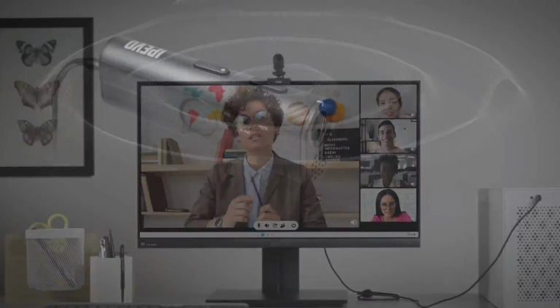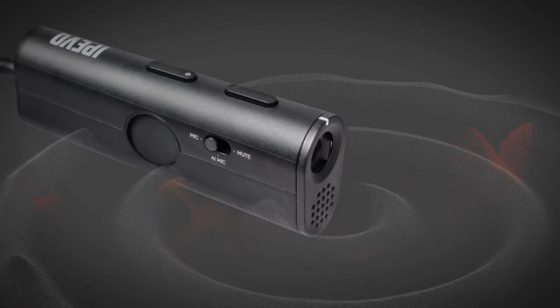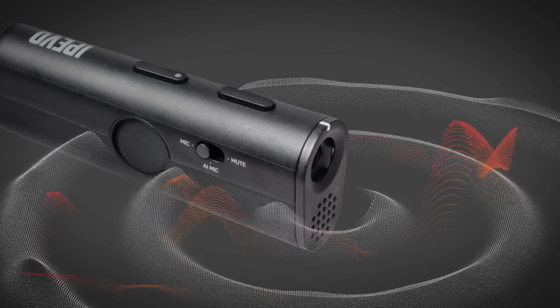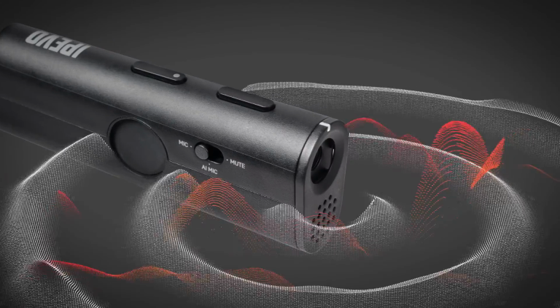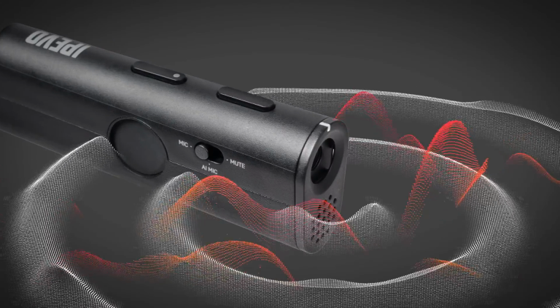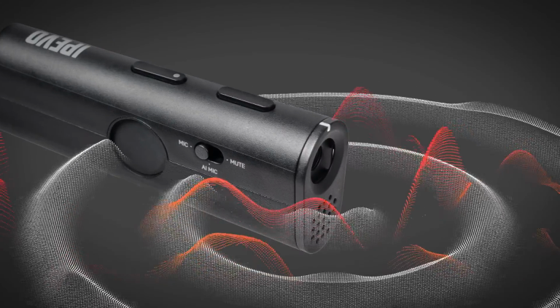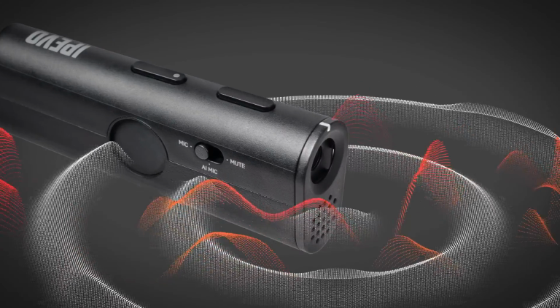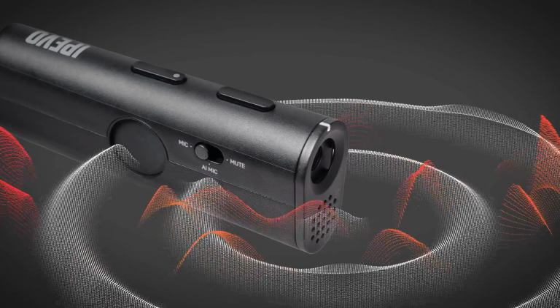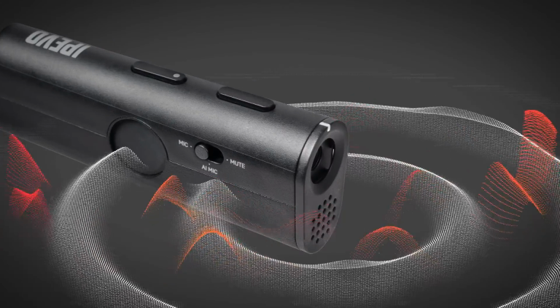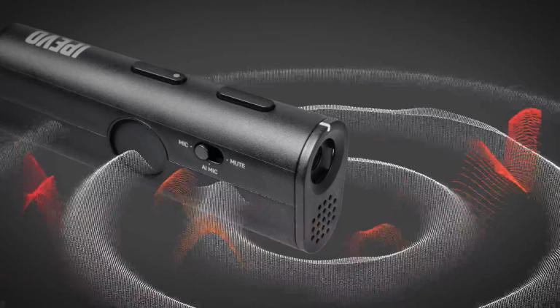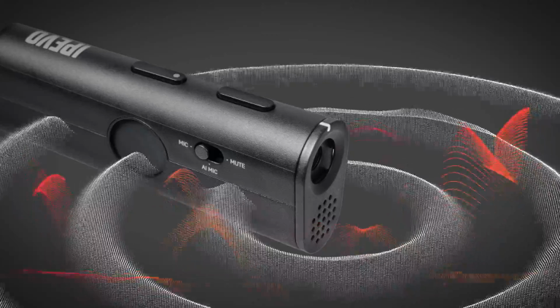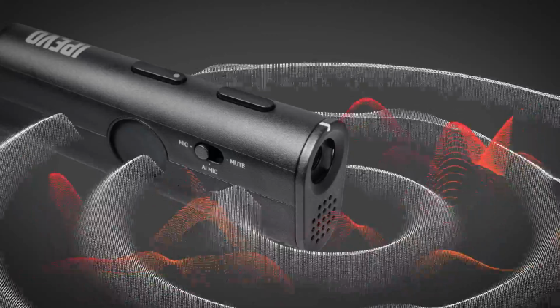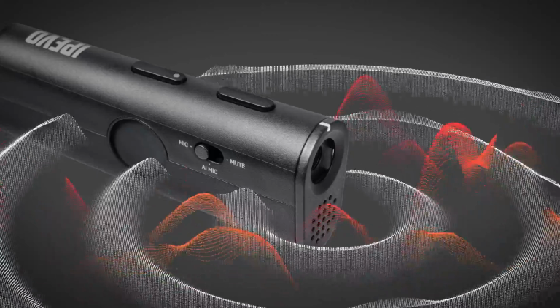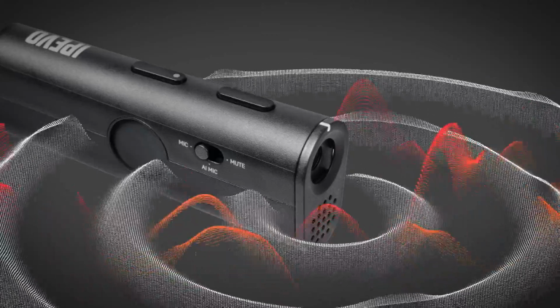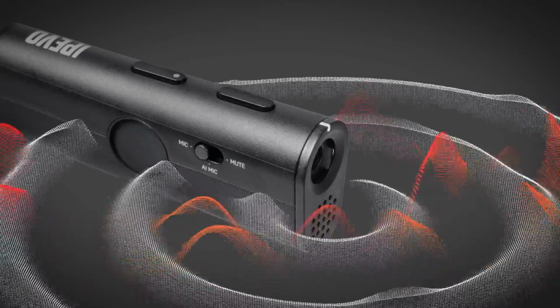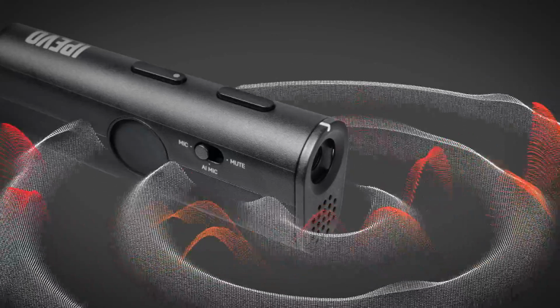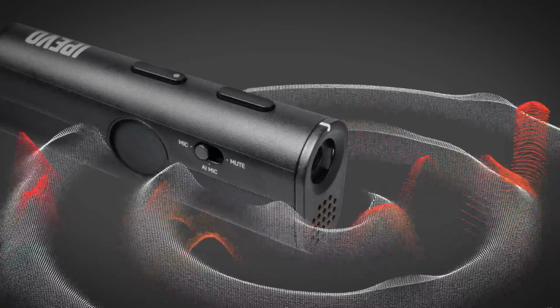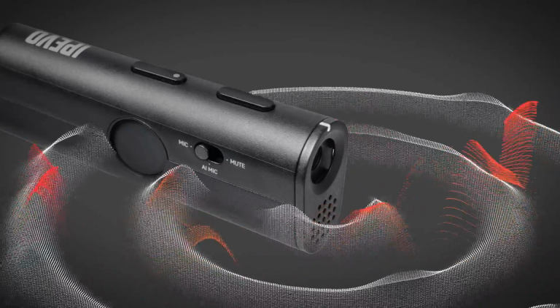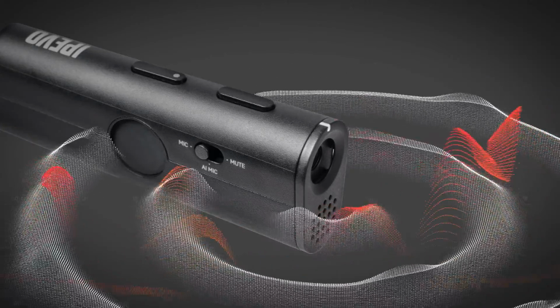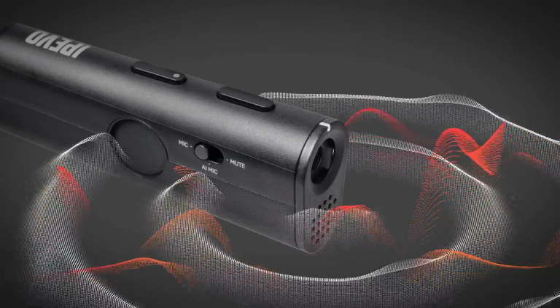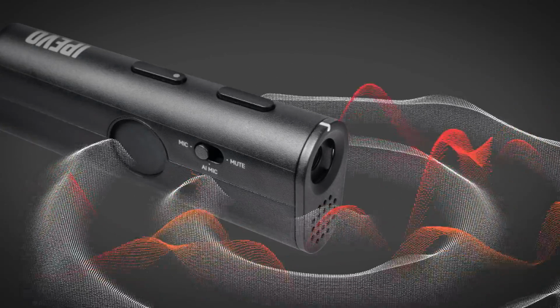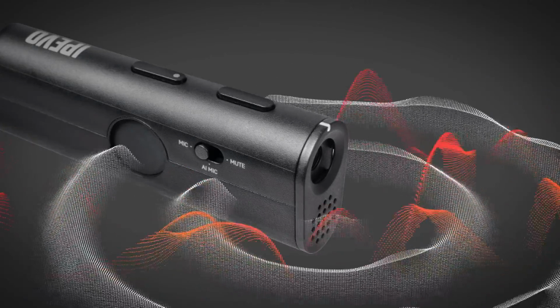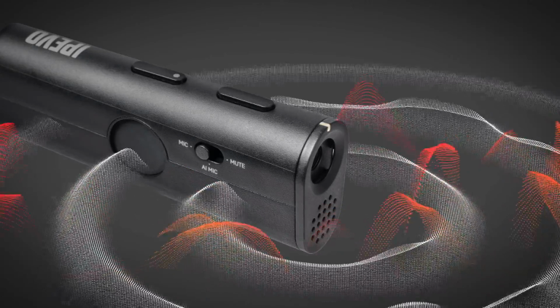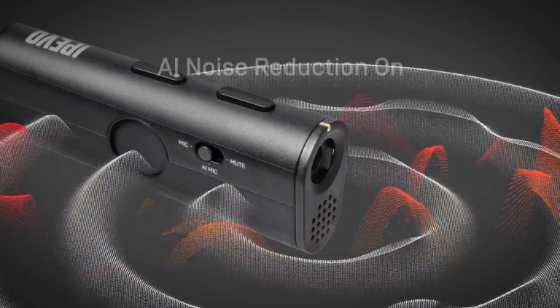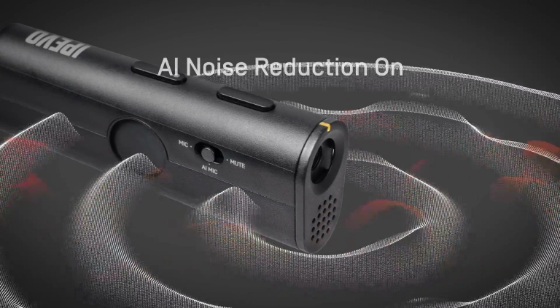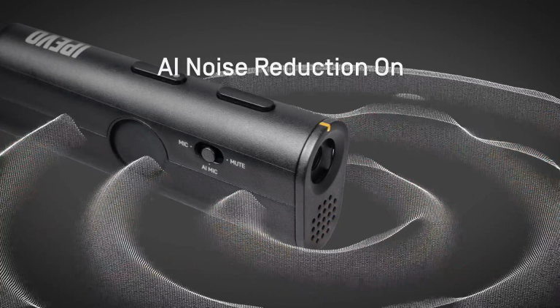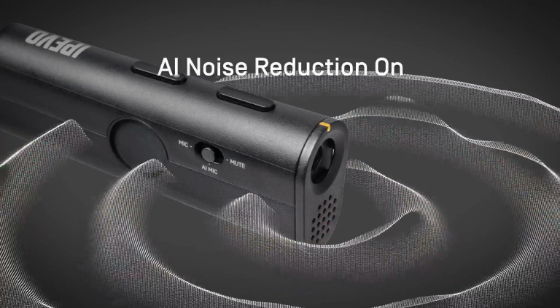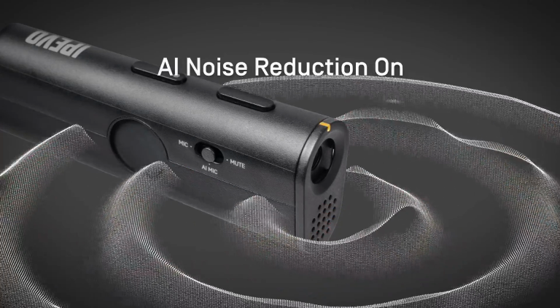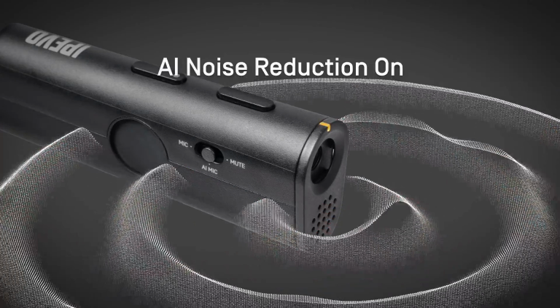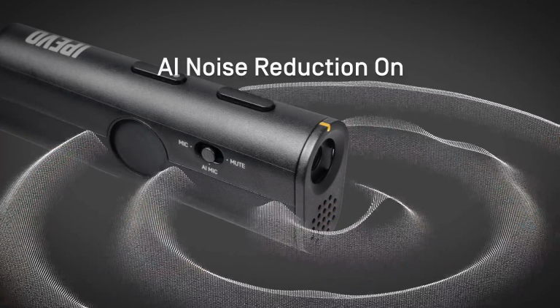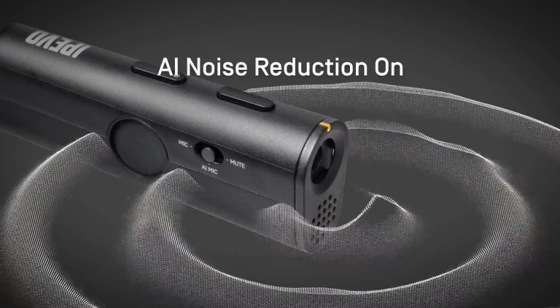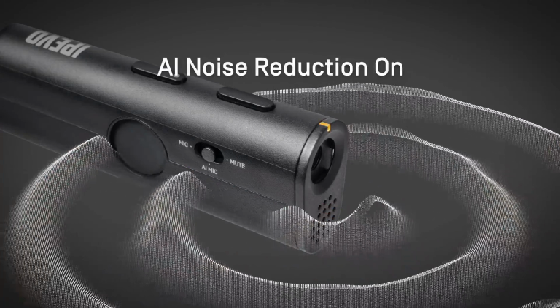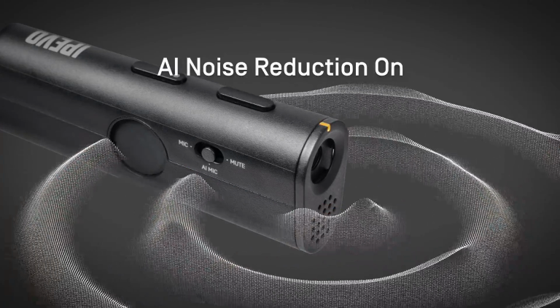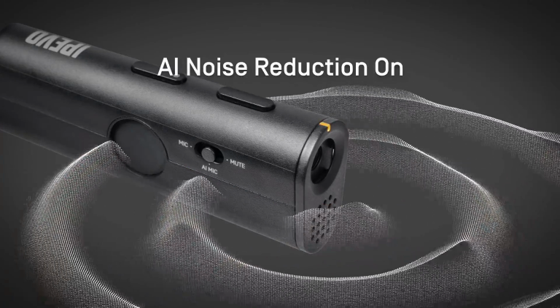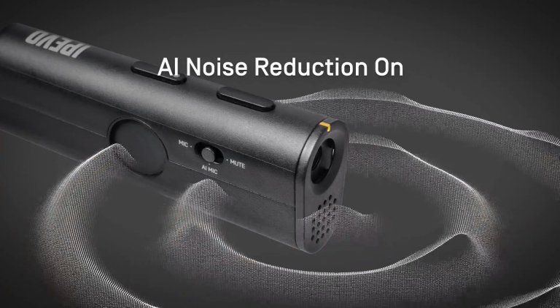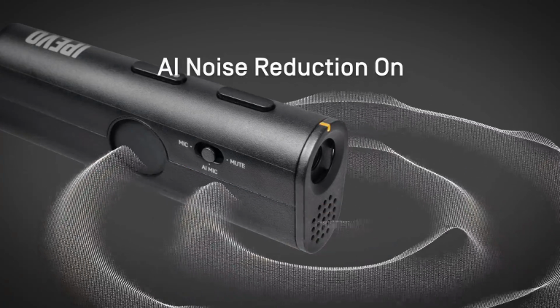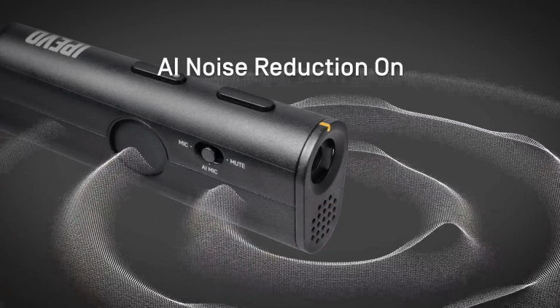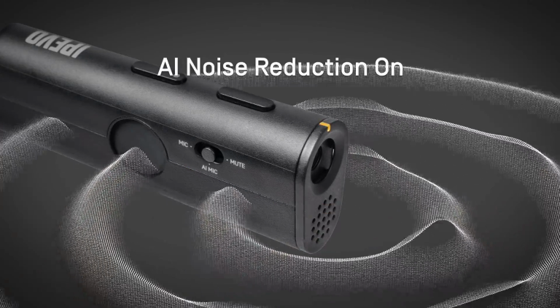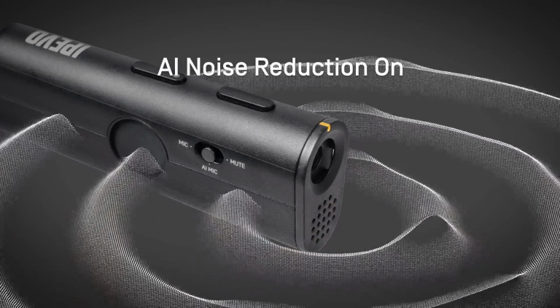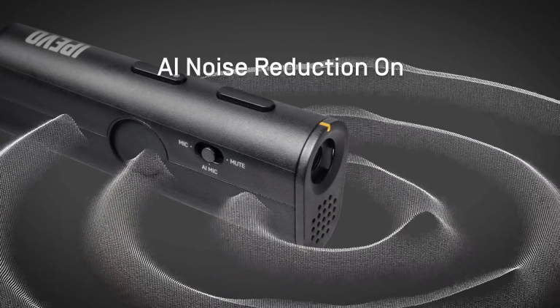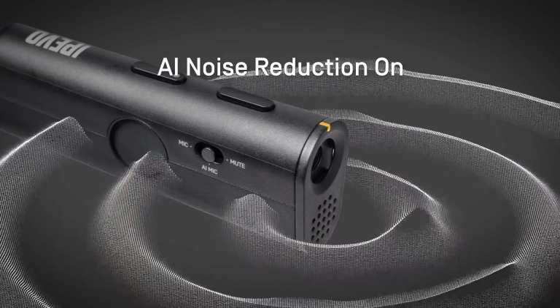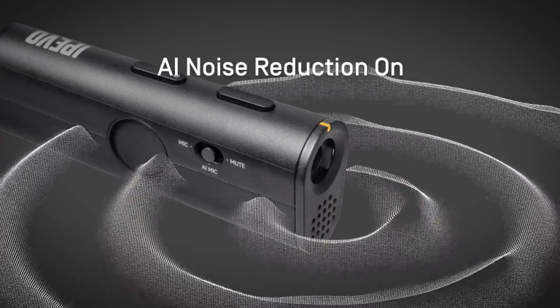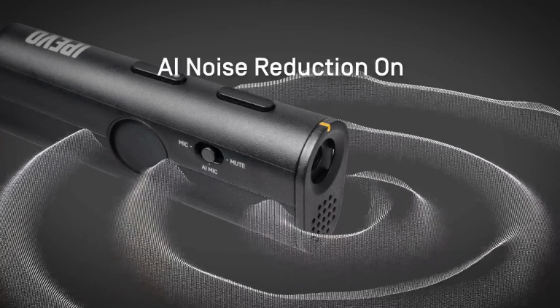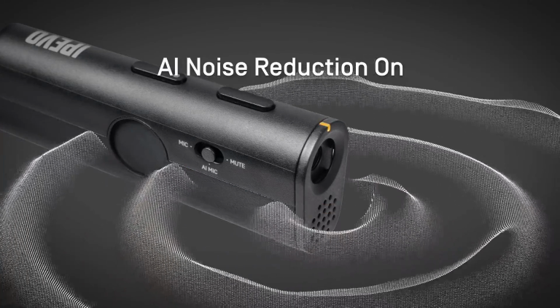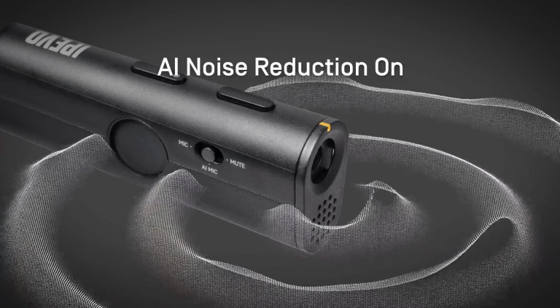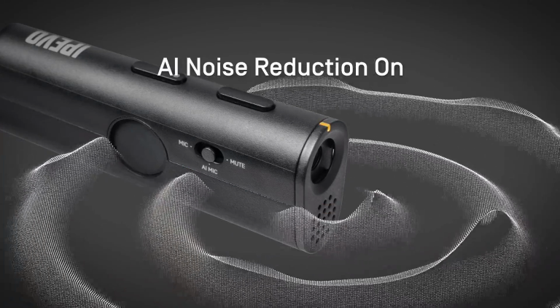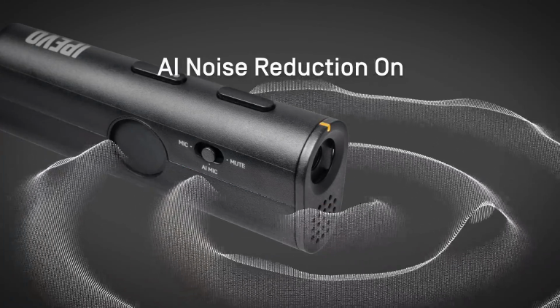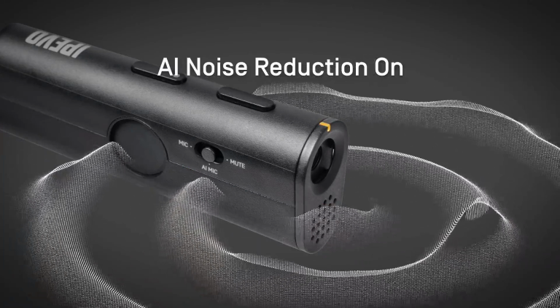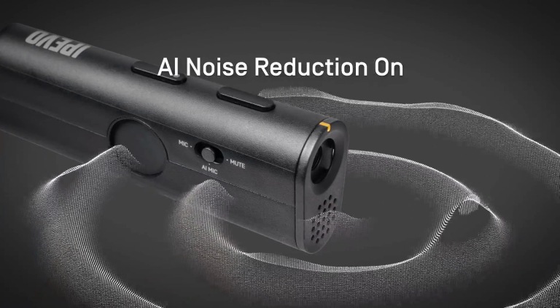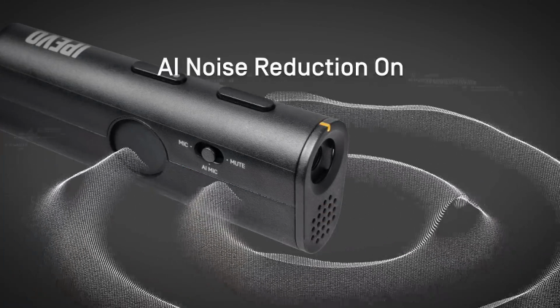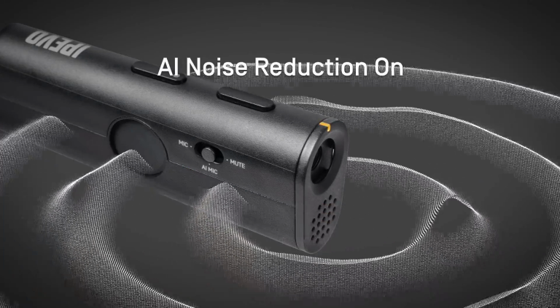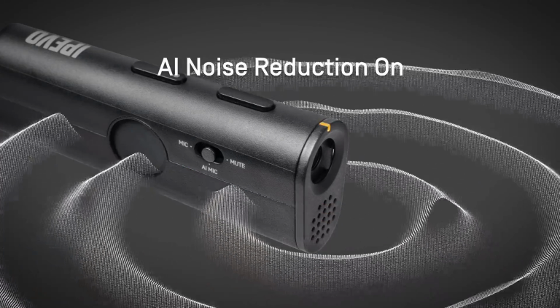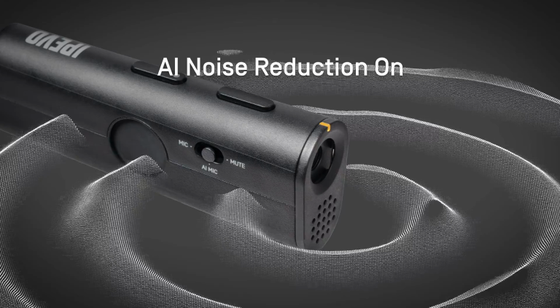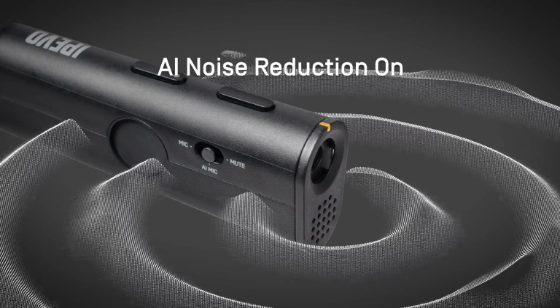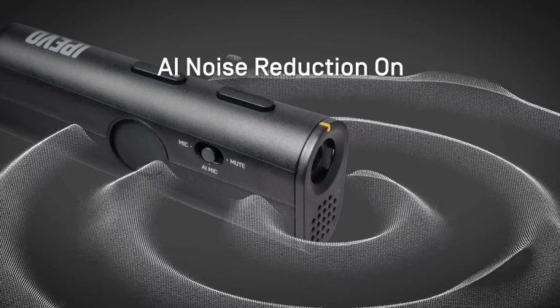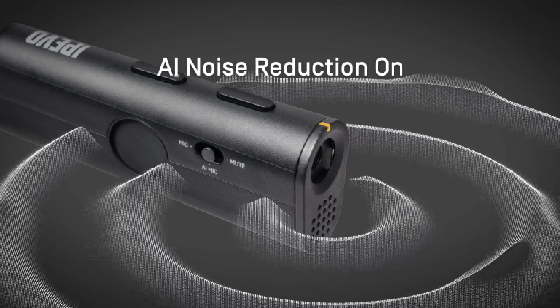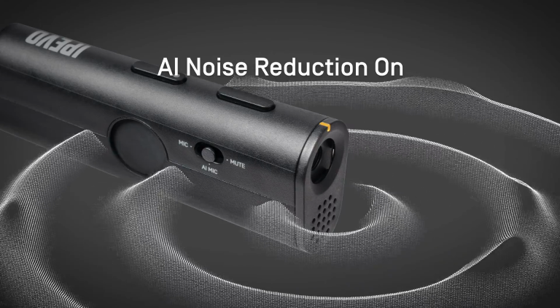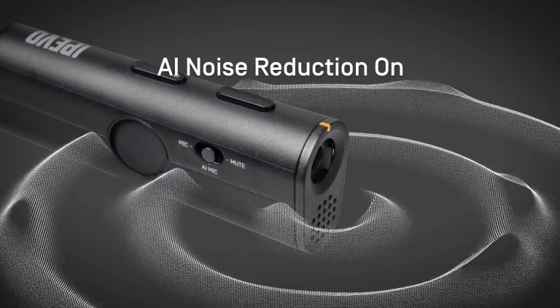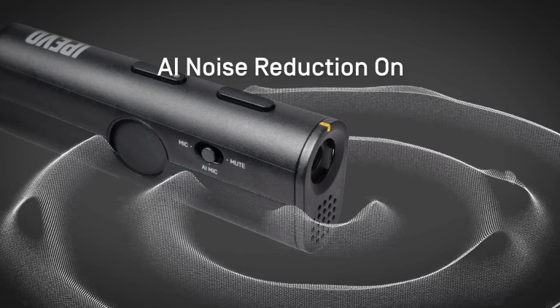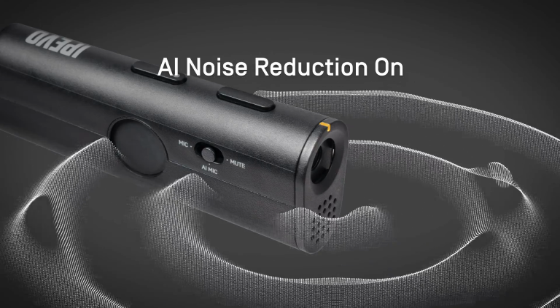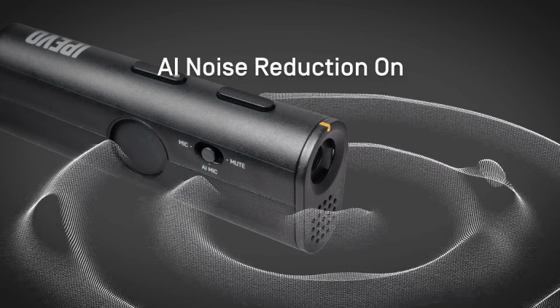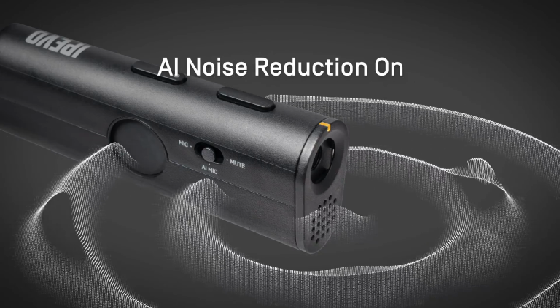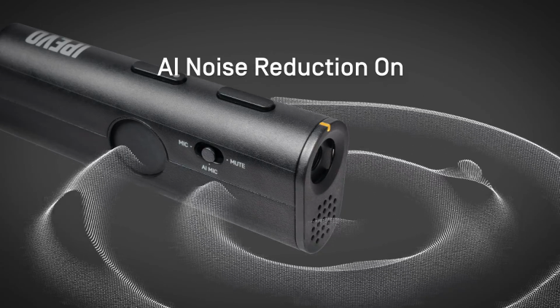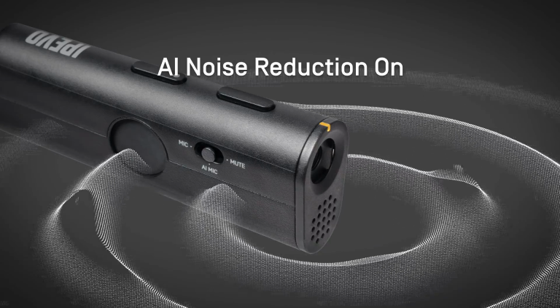To activate the AI noise reduction, move the microphone slider to the AI mic position, ensuring everyone's voice is clearly heard.